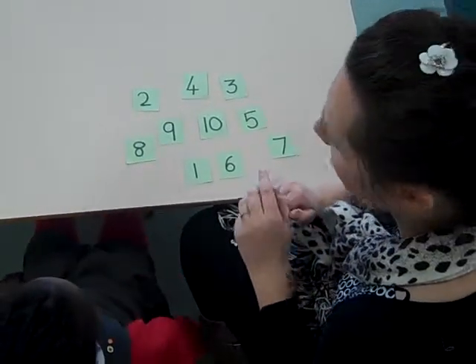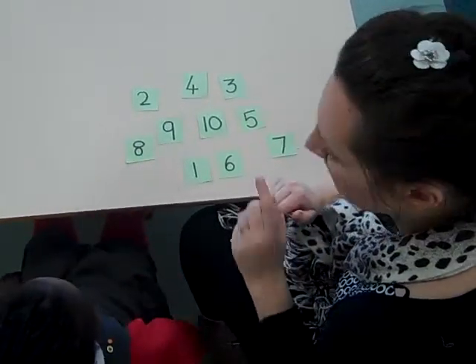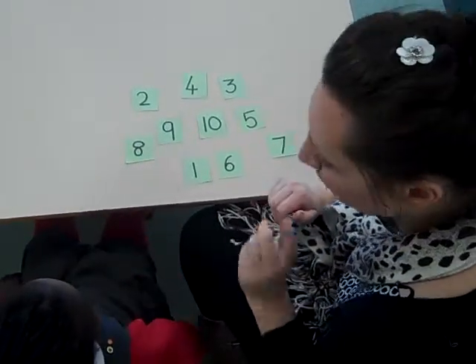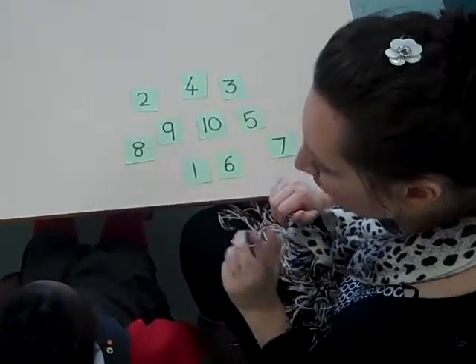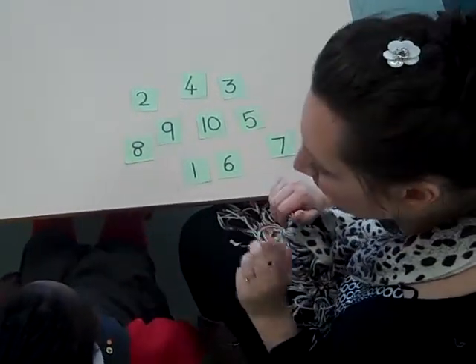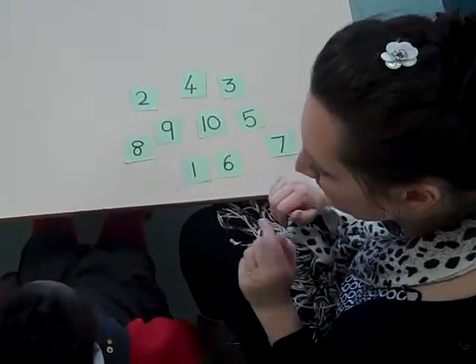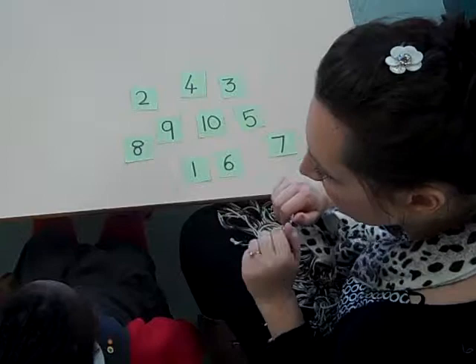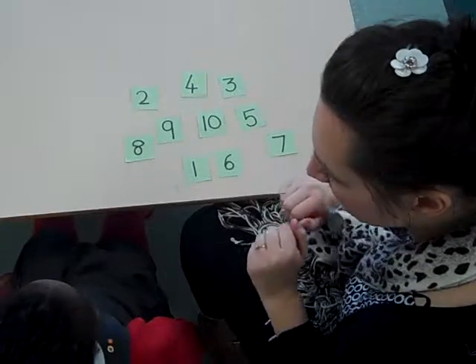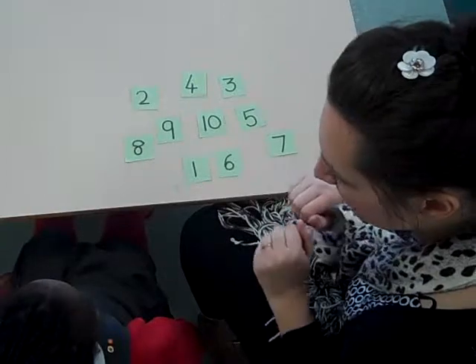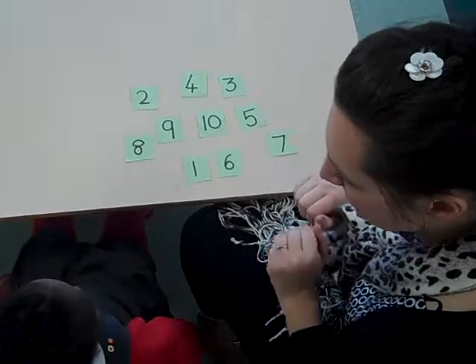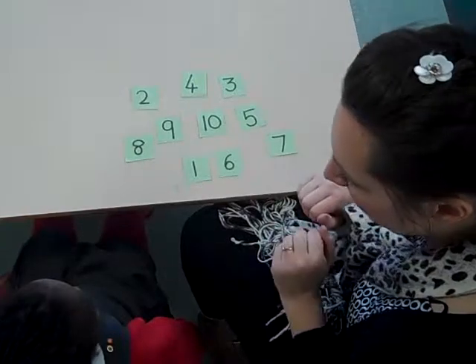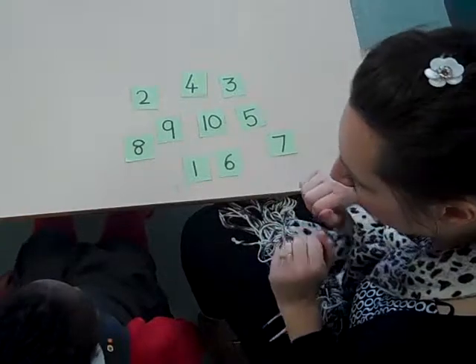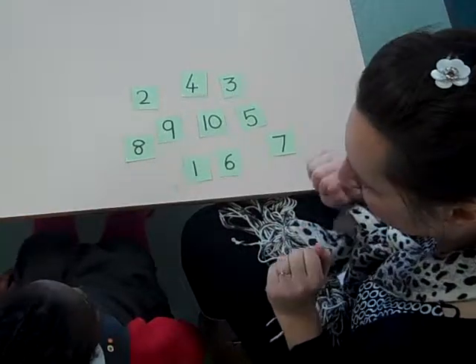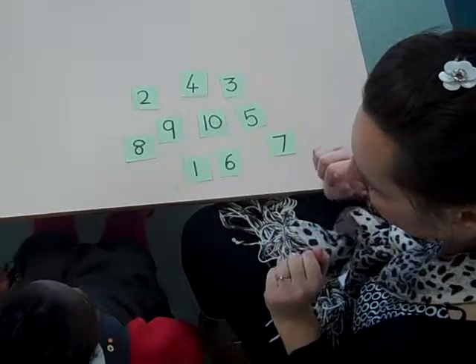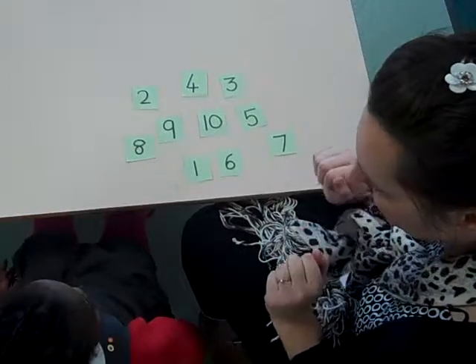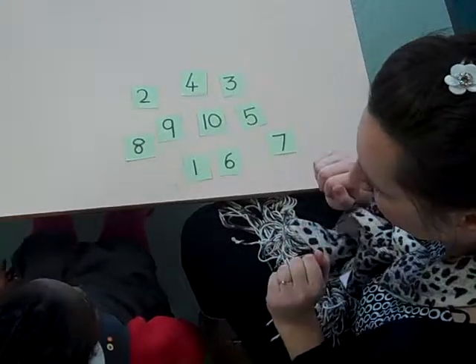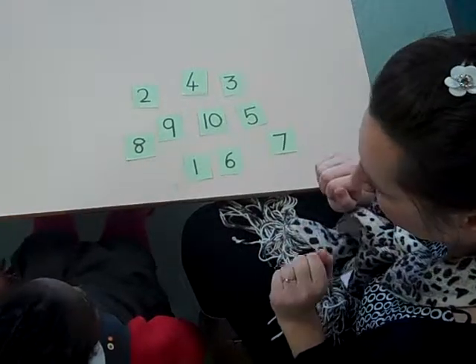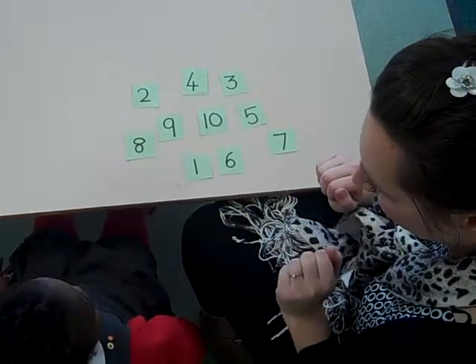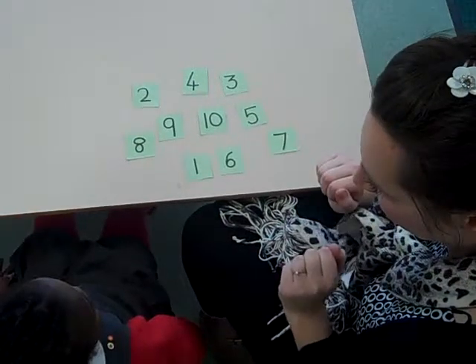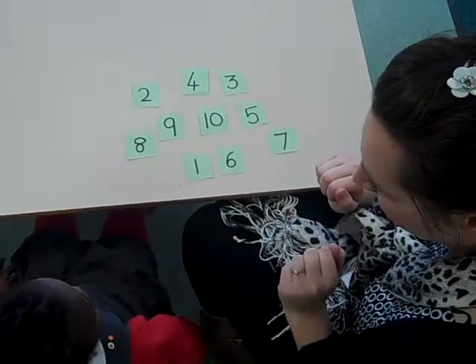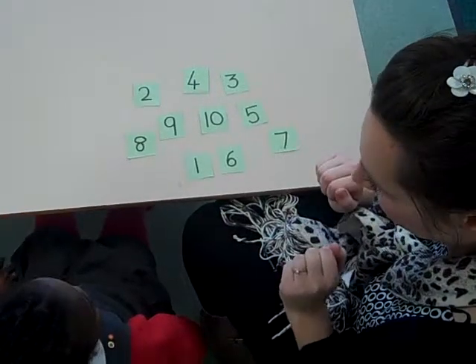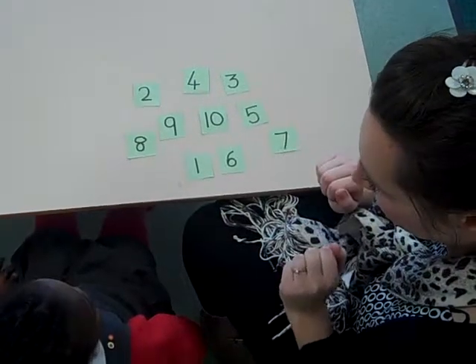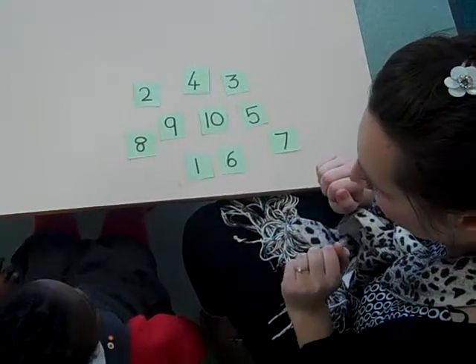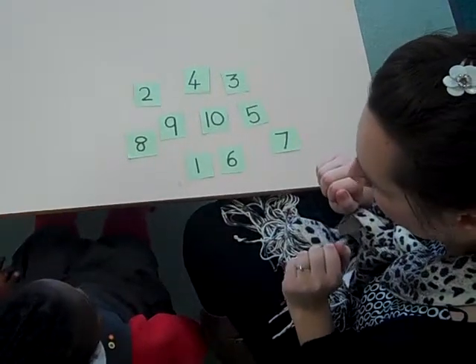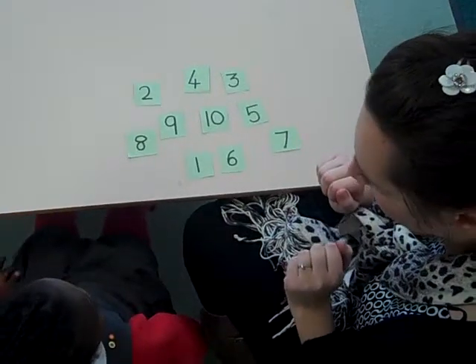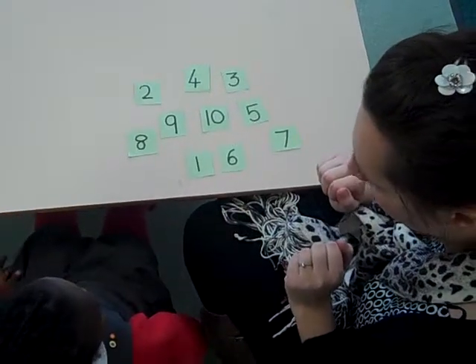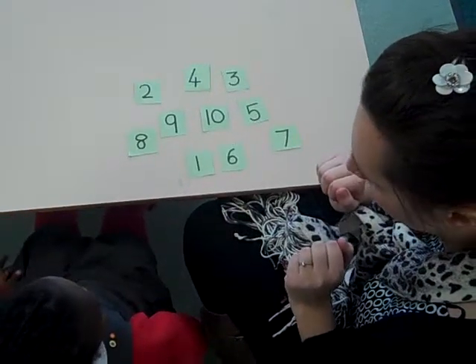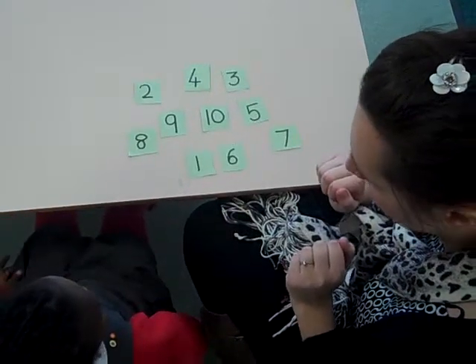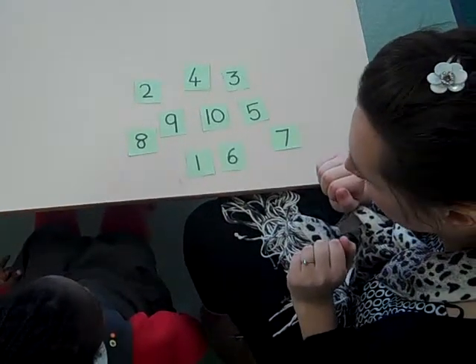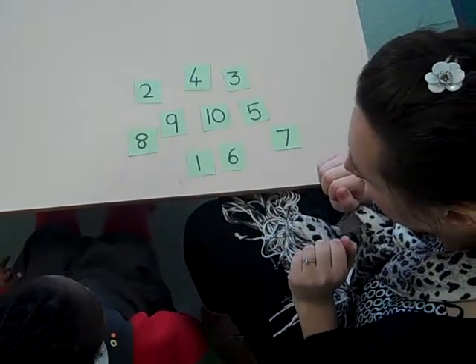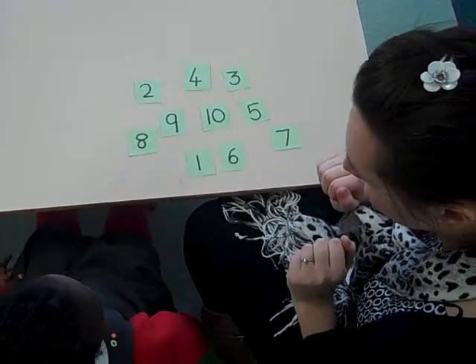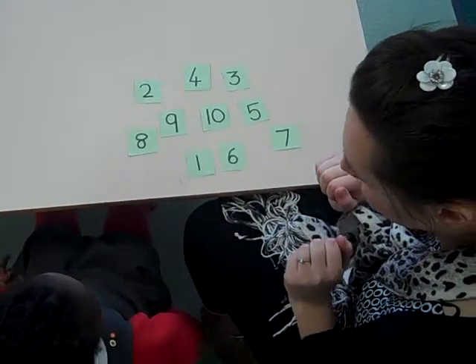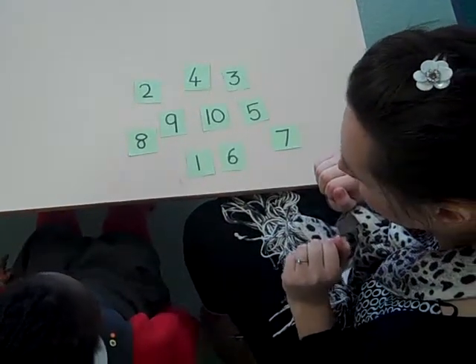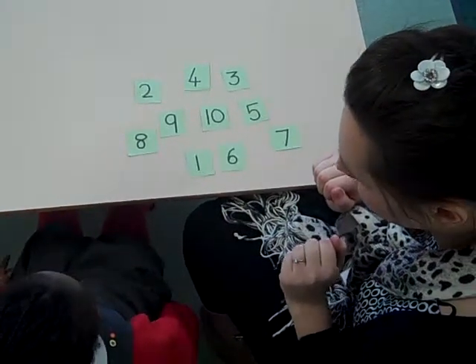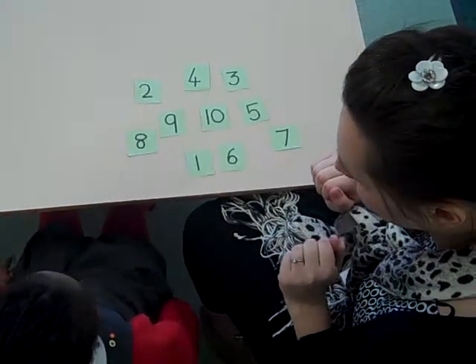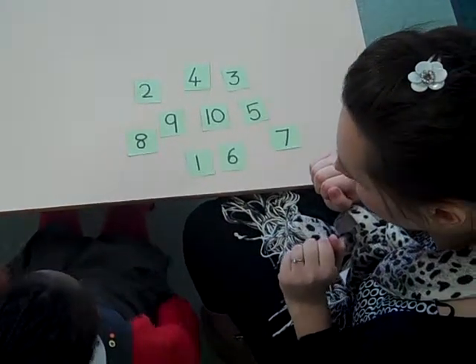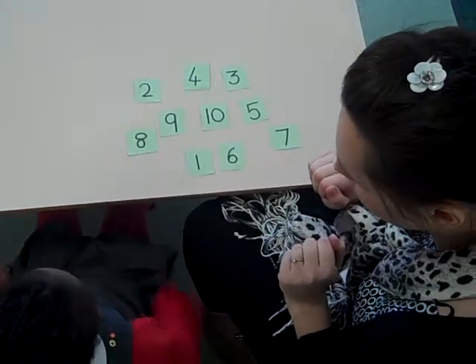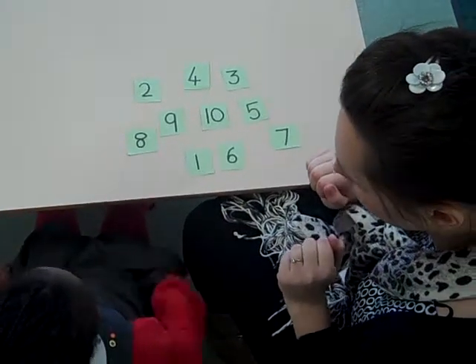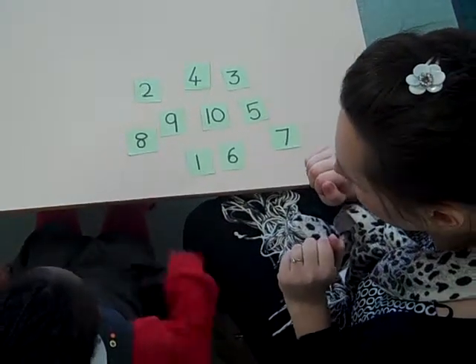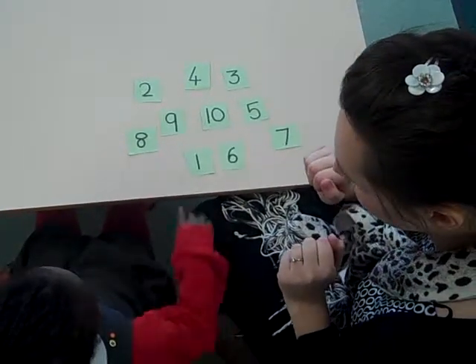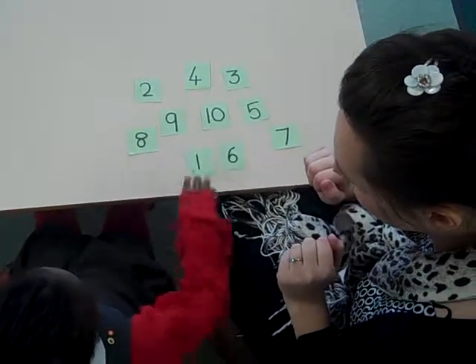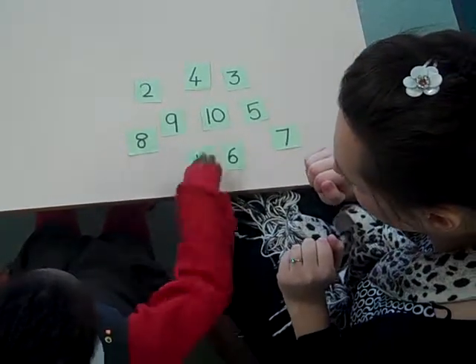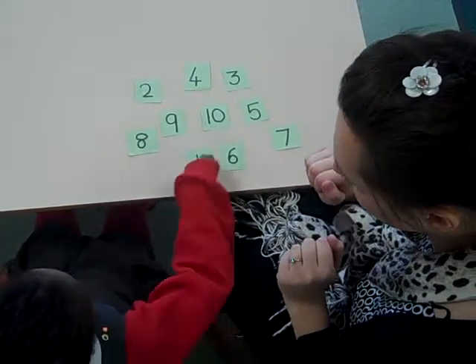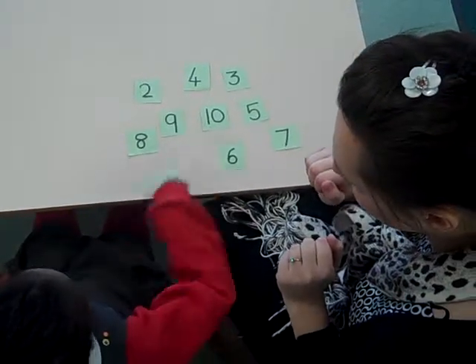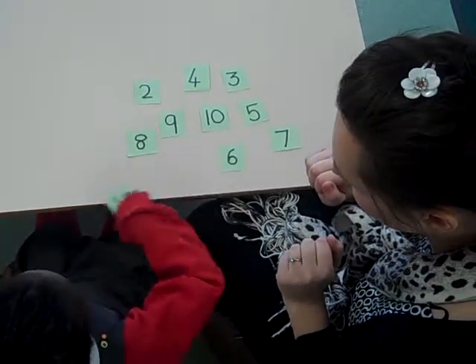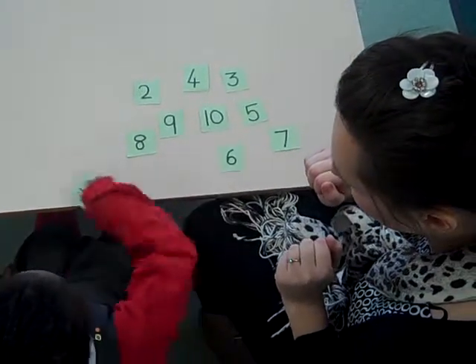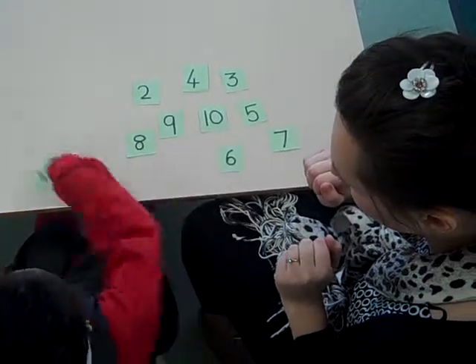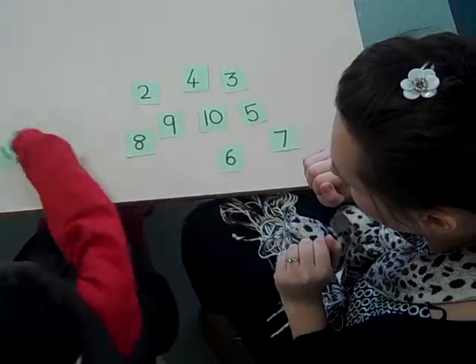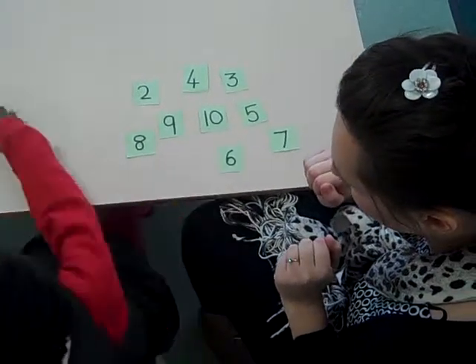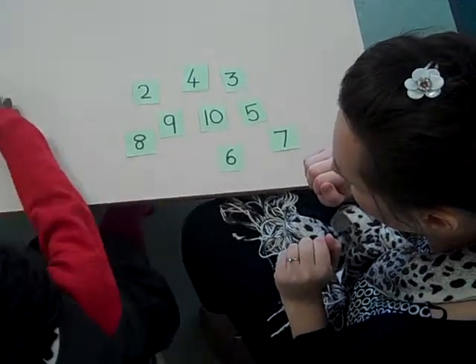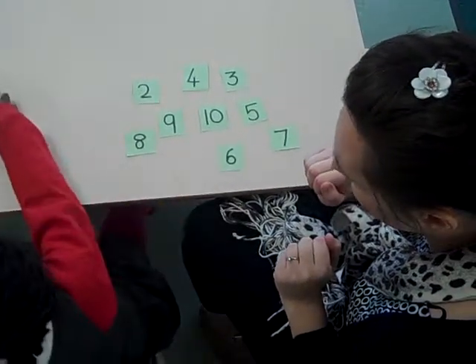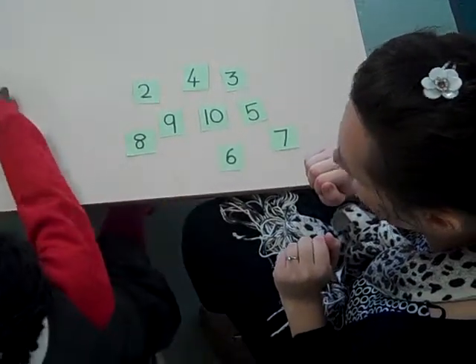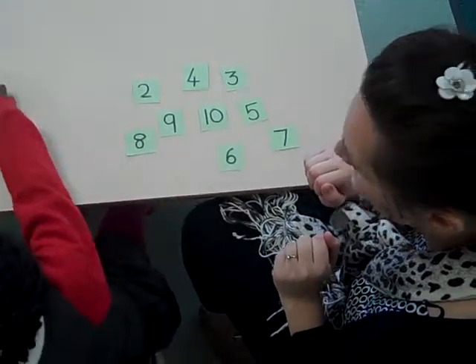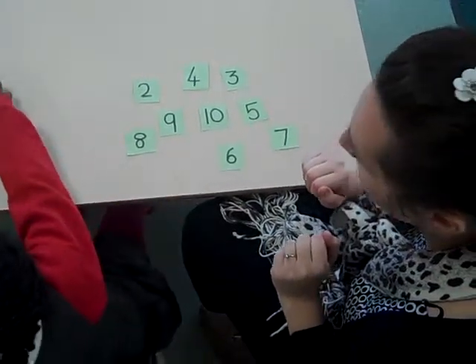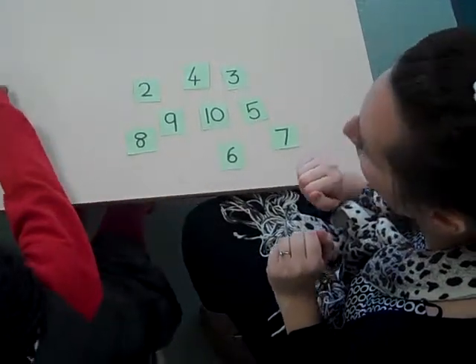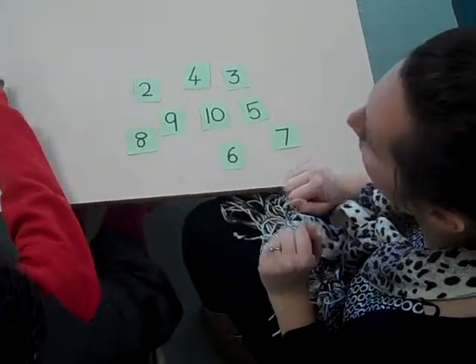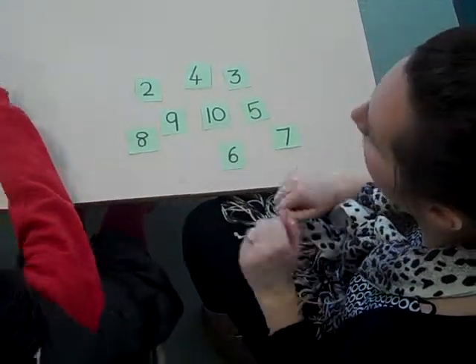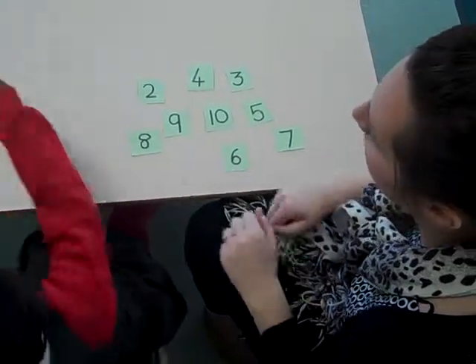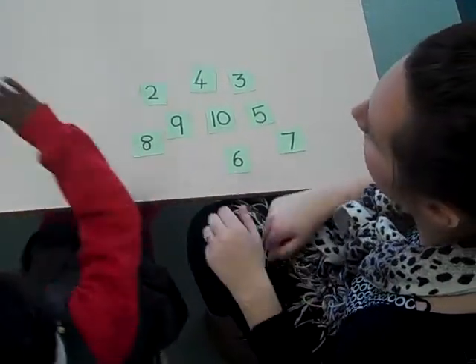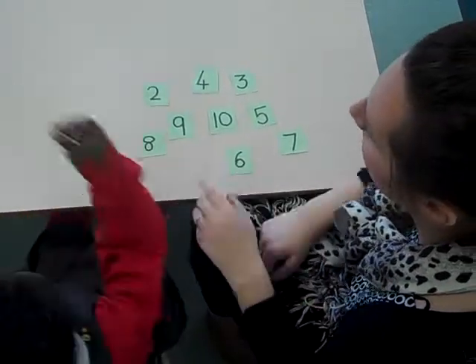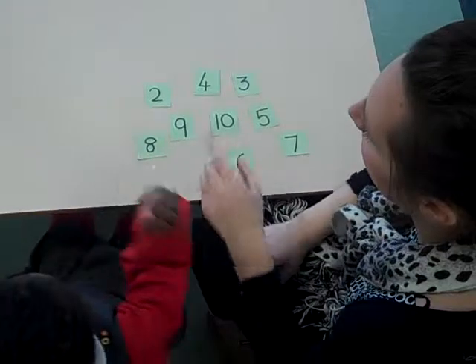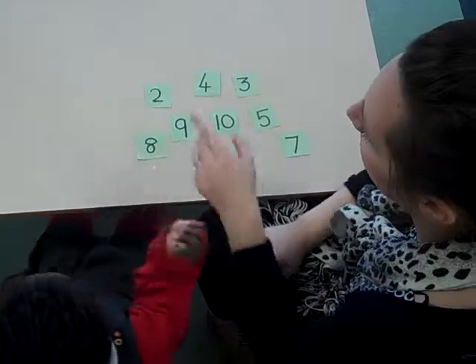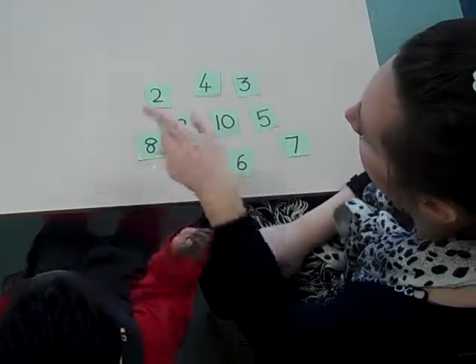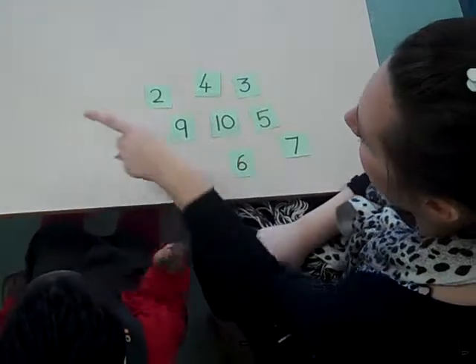OK, so what number did we start with on our fingers? Which came first? Number 1. Number 1. Good girl, OK.